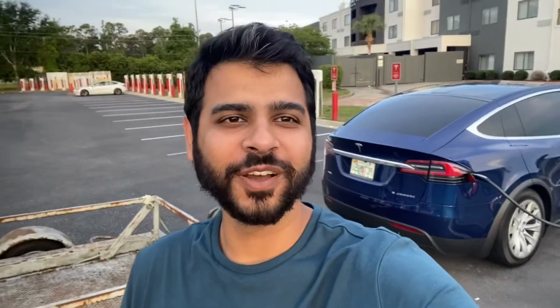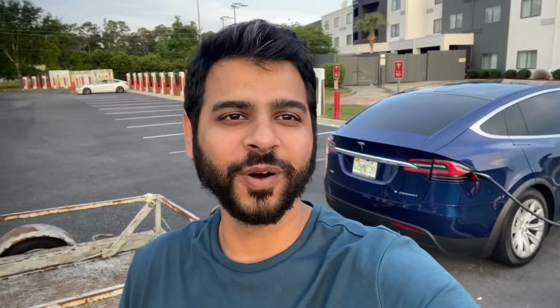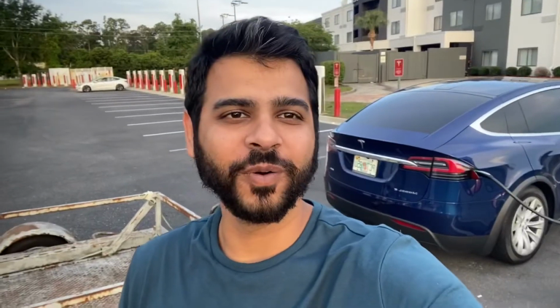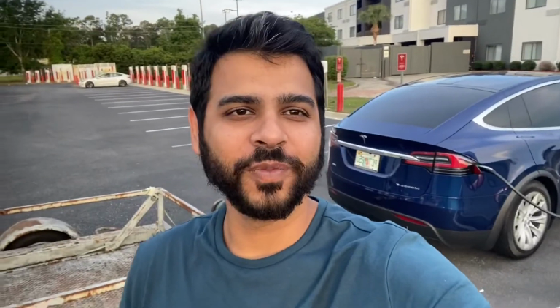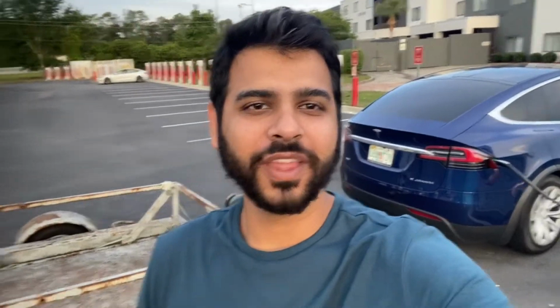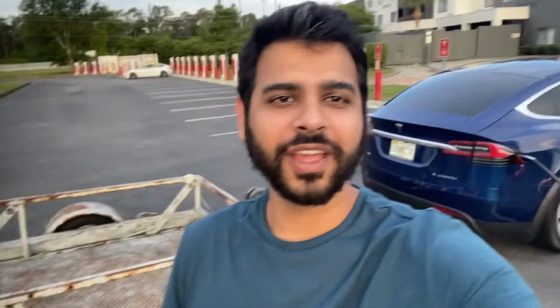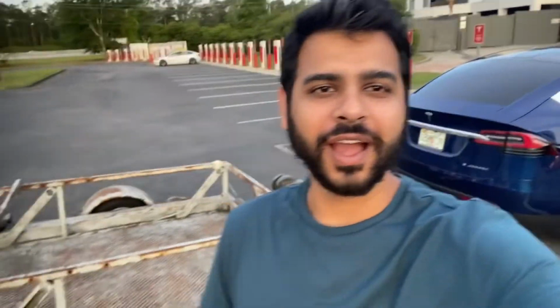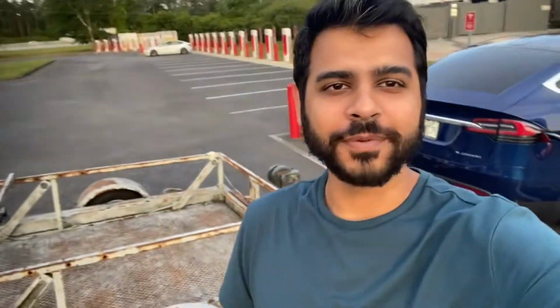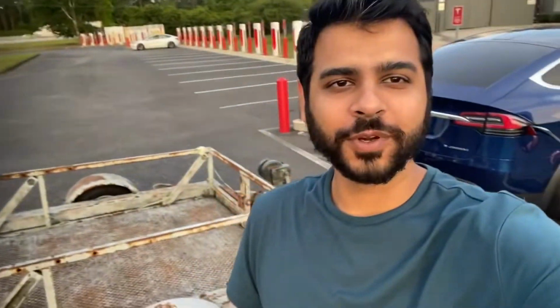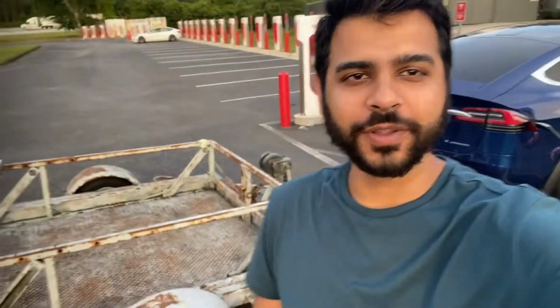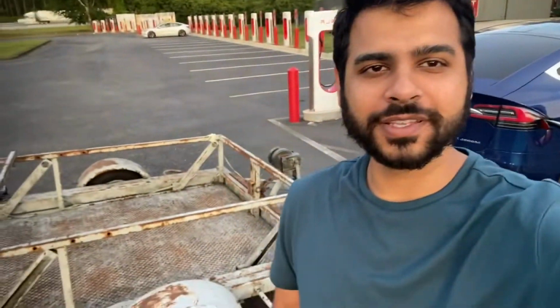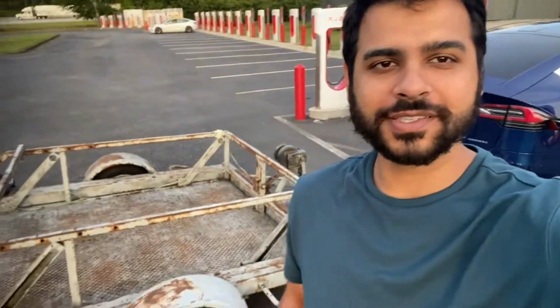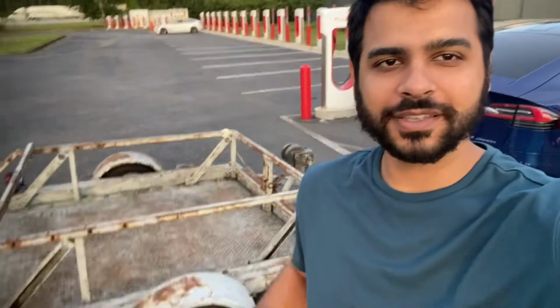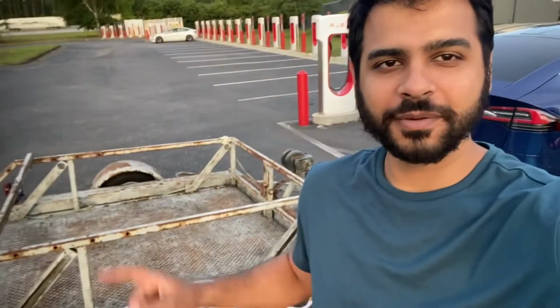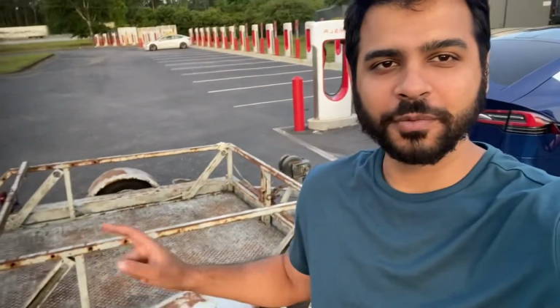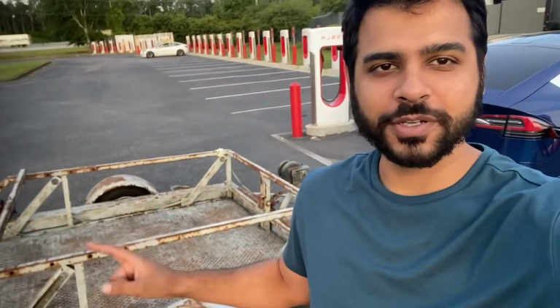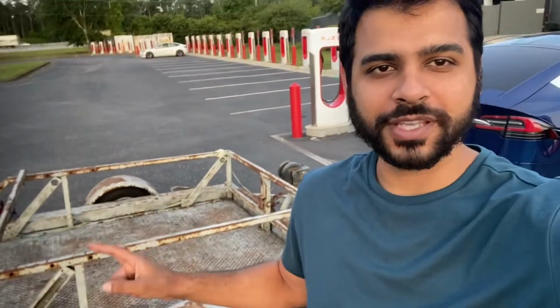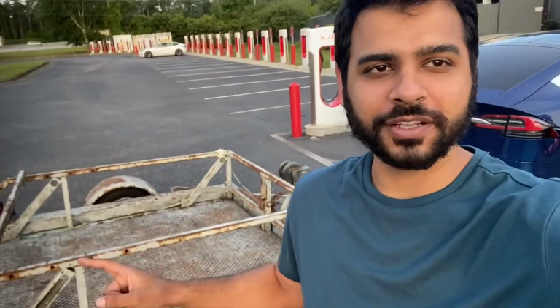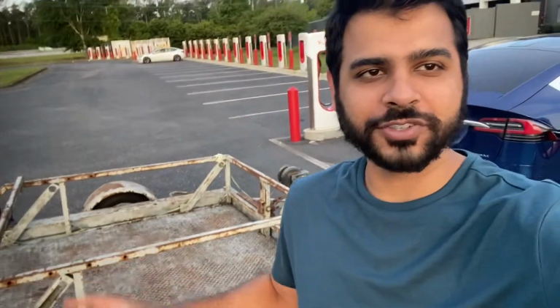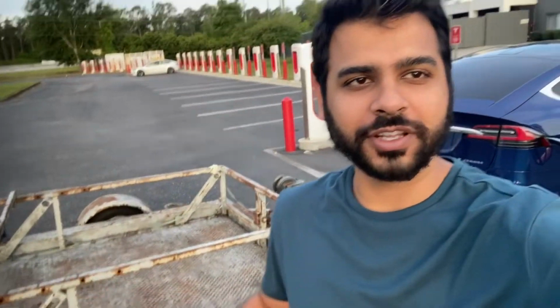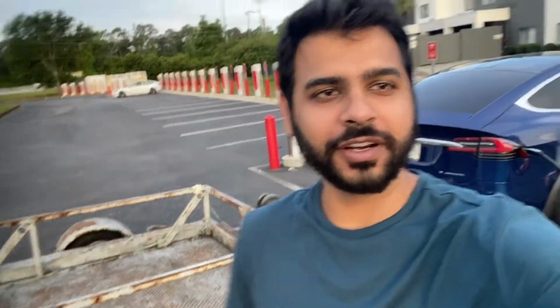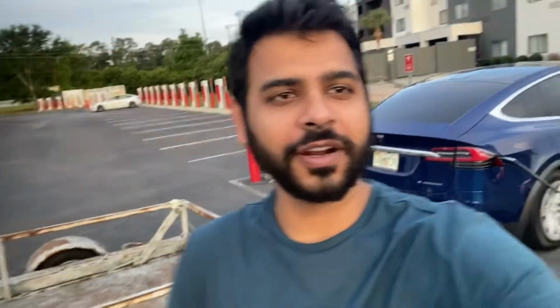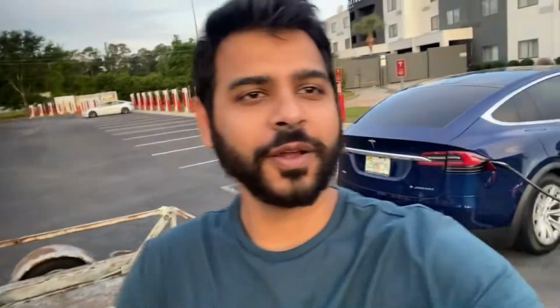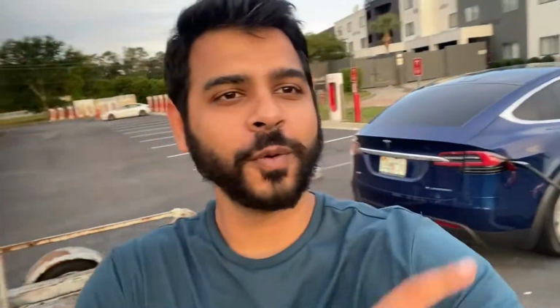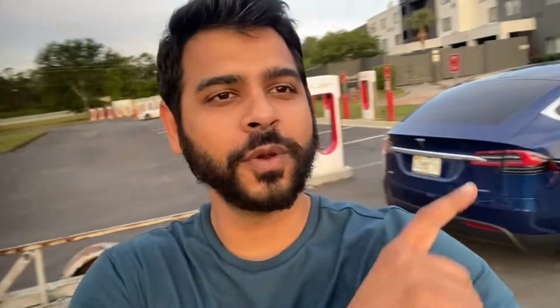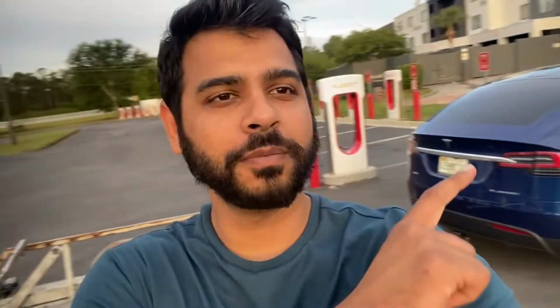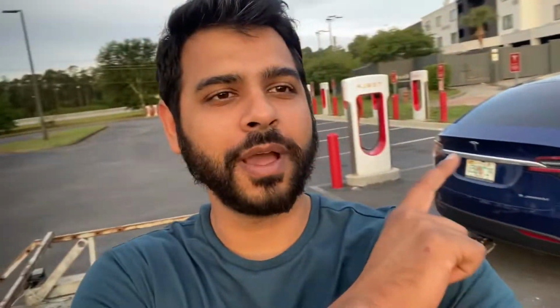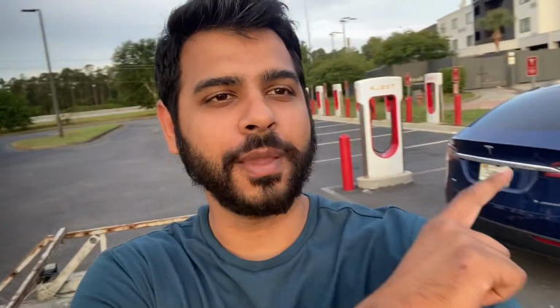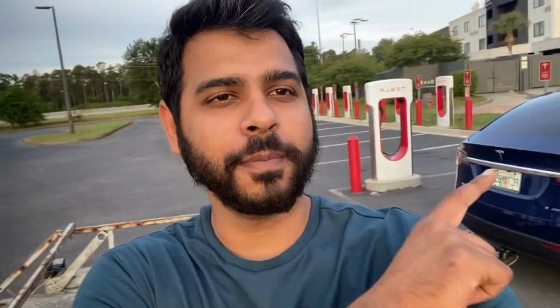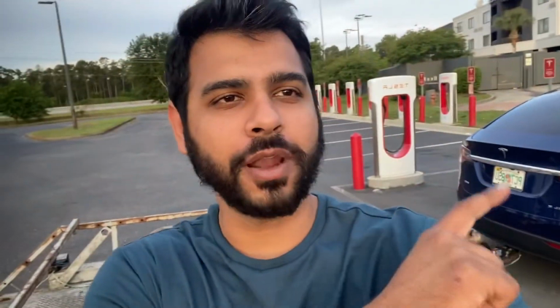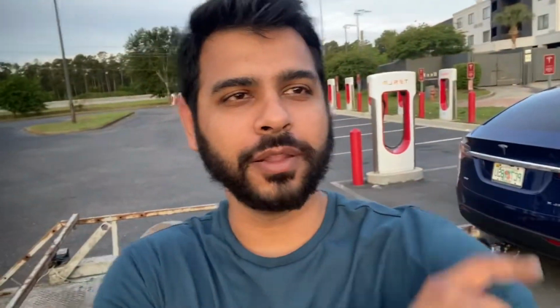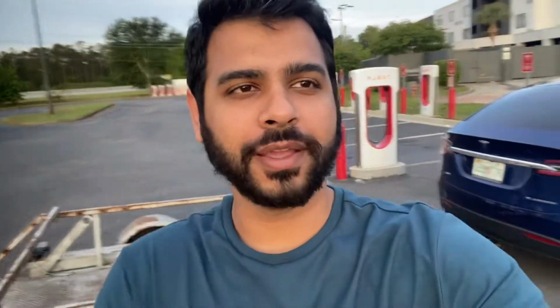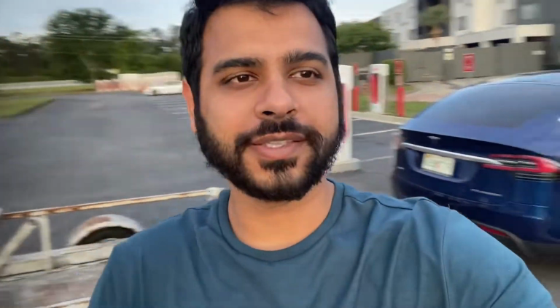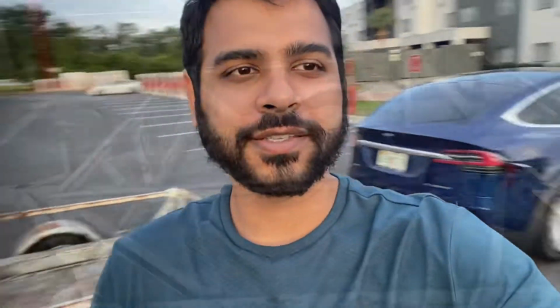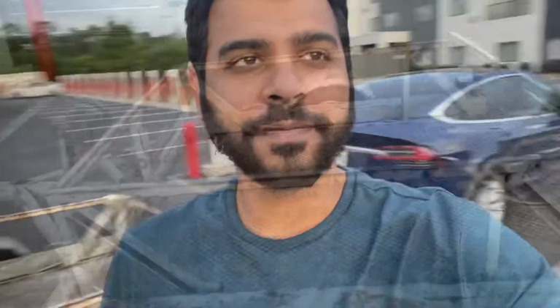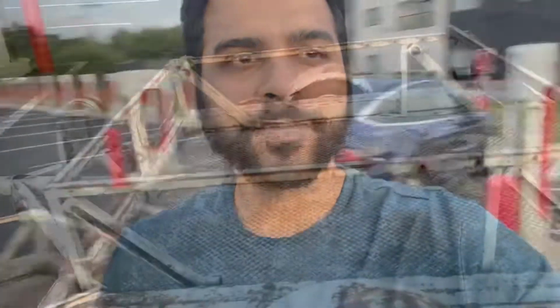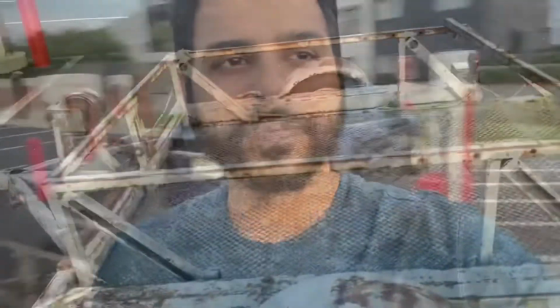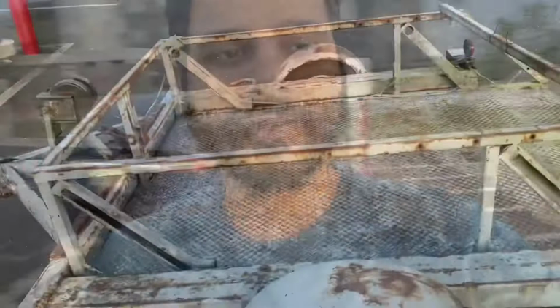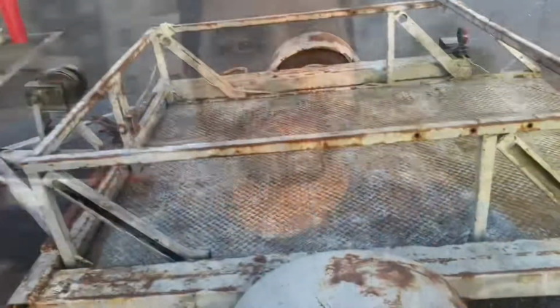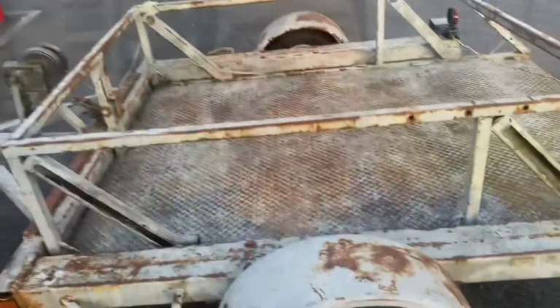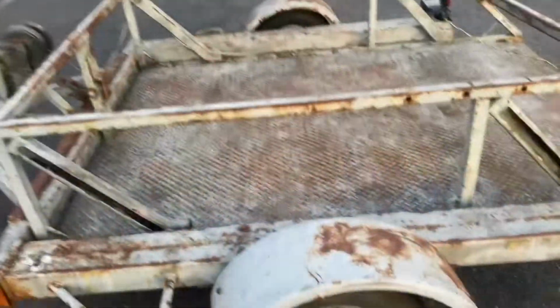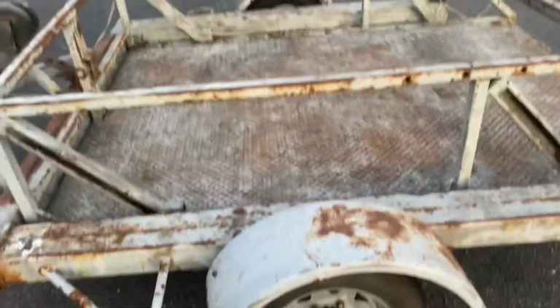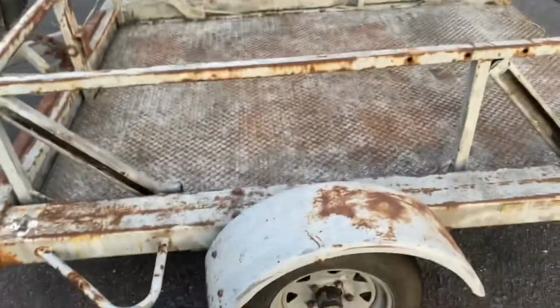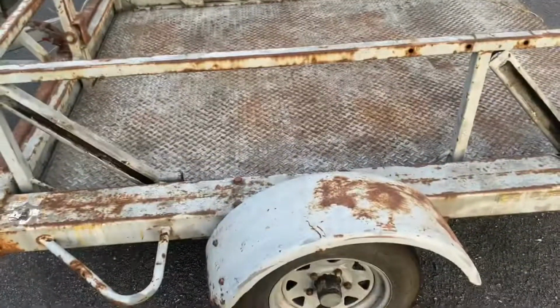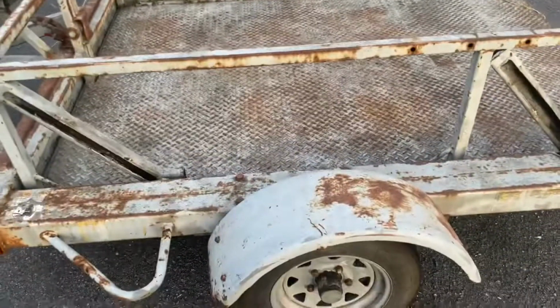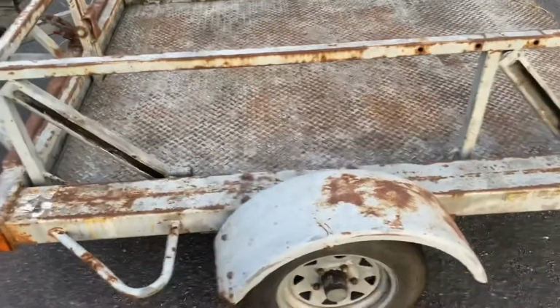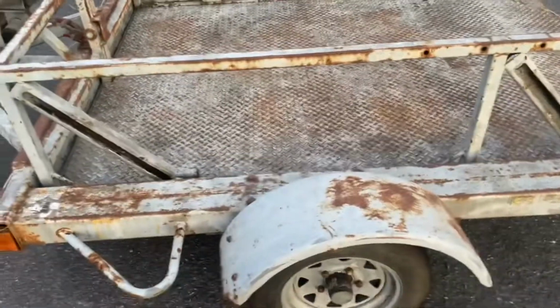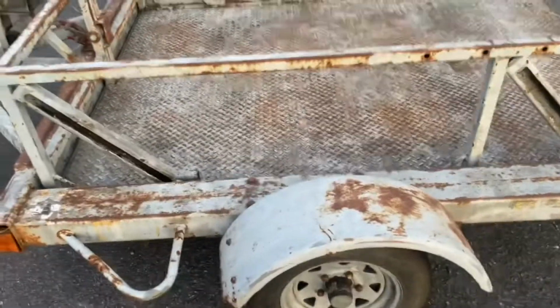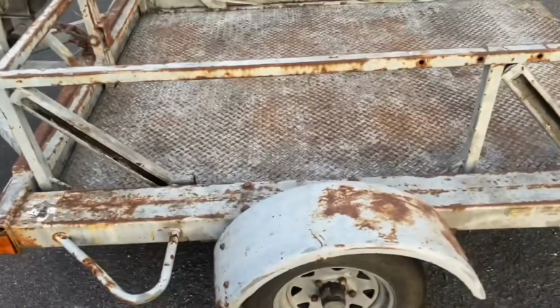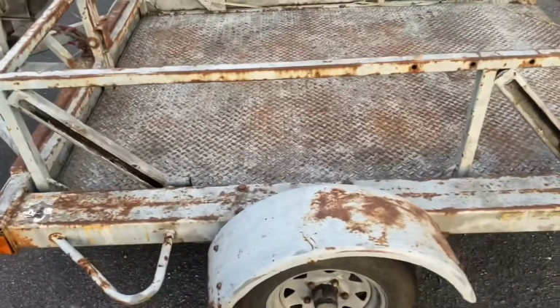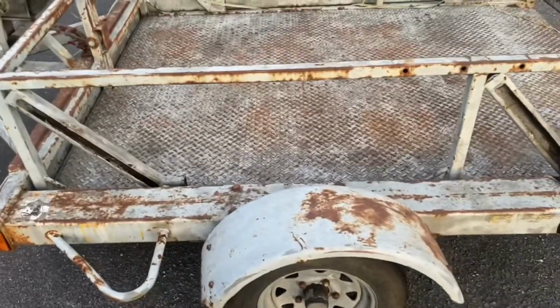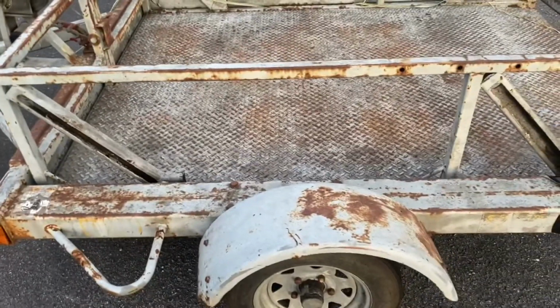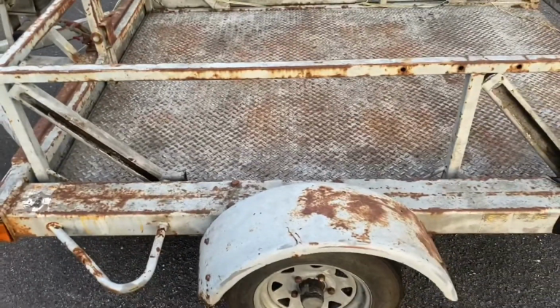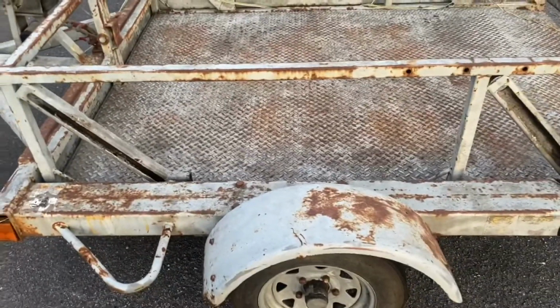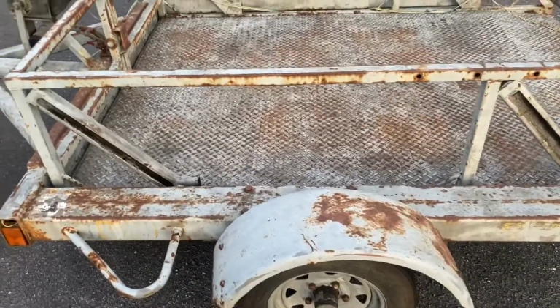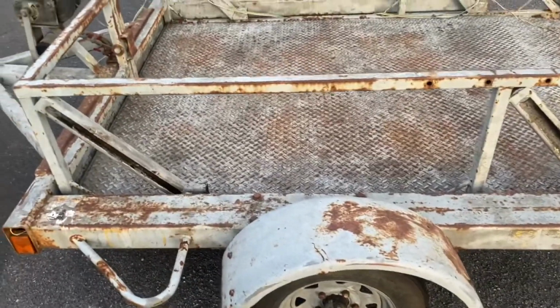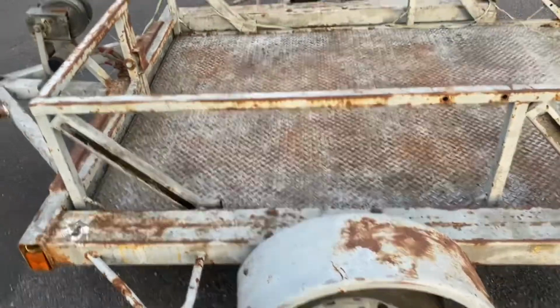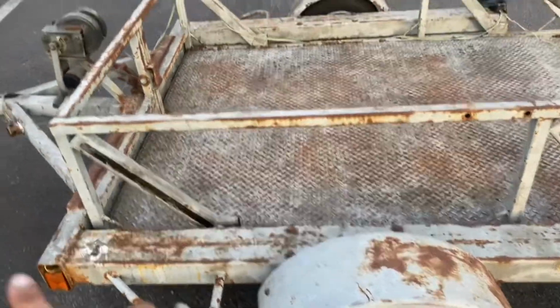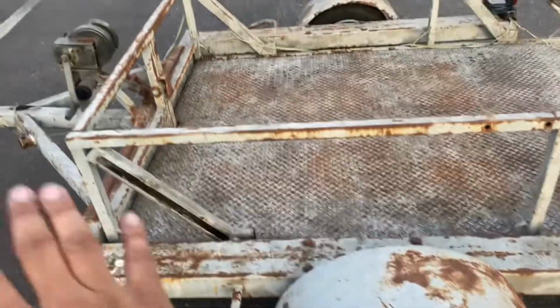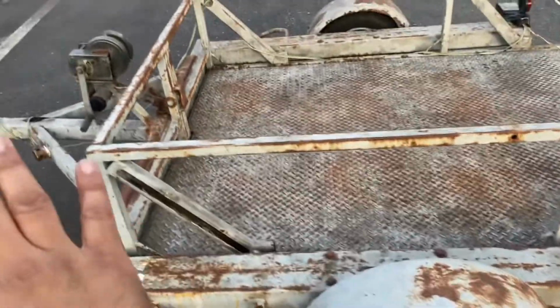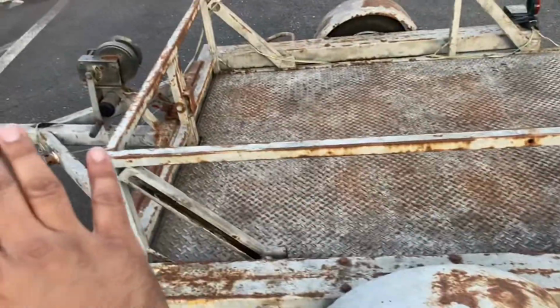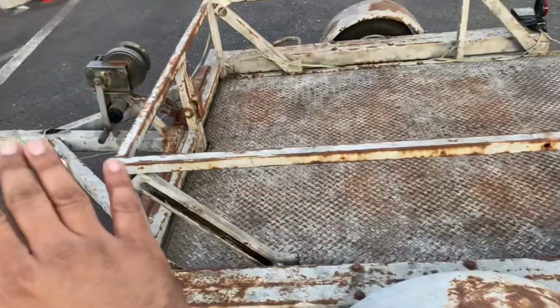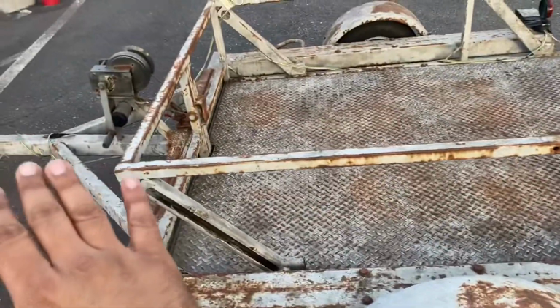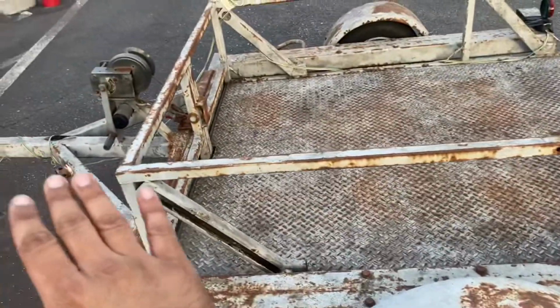I'm towing this motorcycle trailer with my Model X. Here's the trailer — it's old, it's rusty, it's really cool actually.